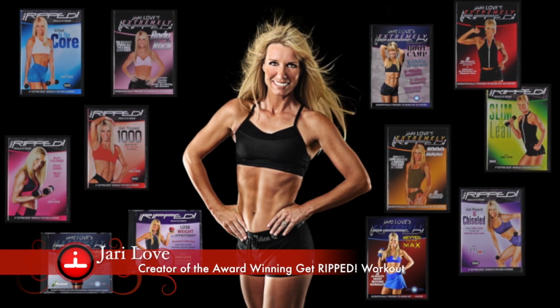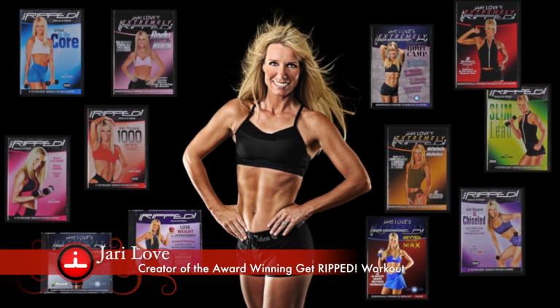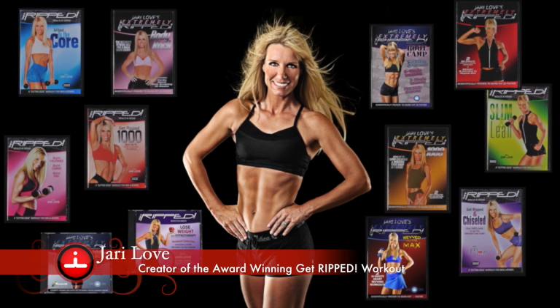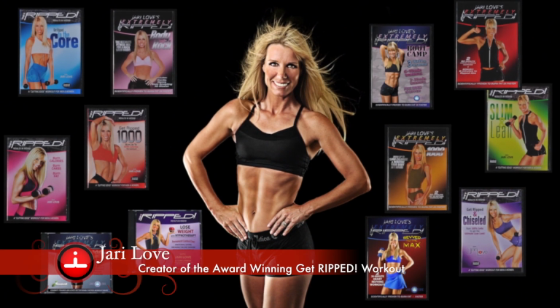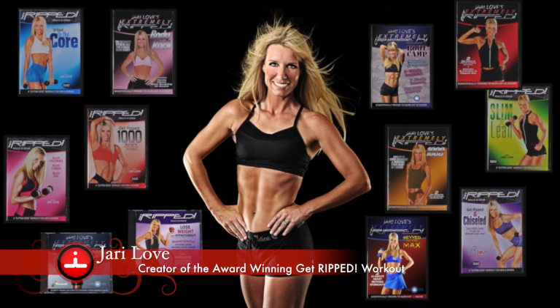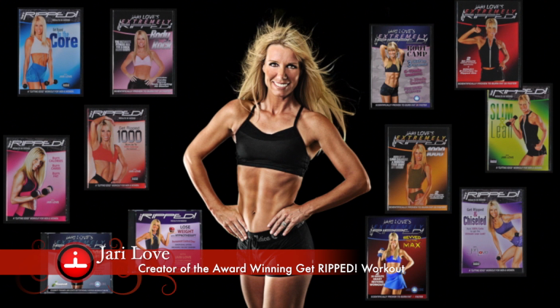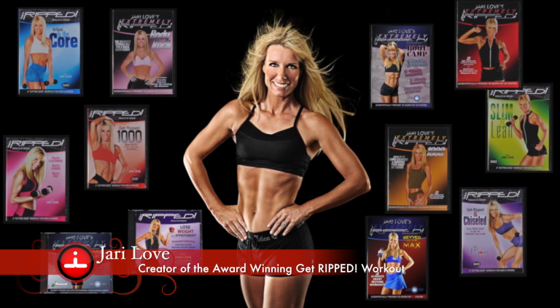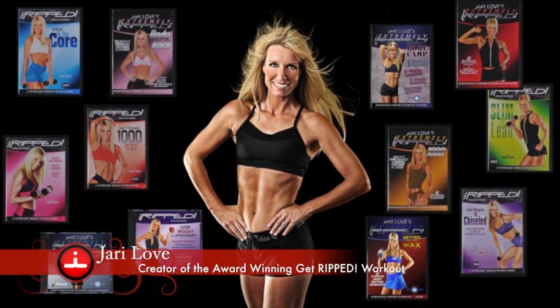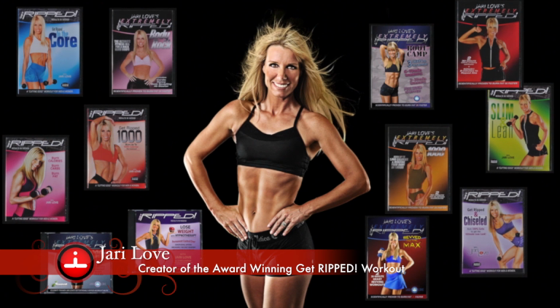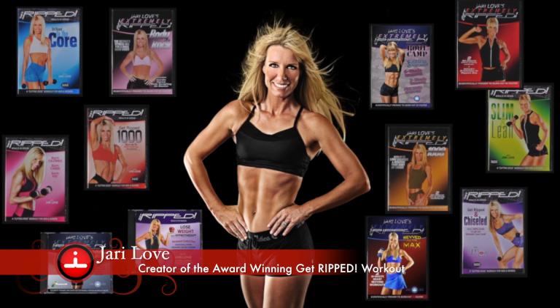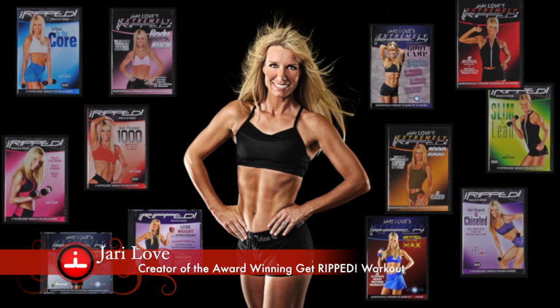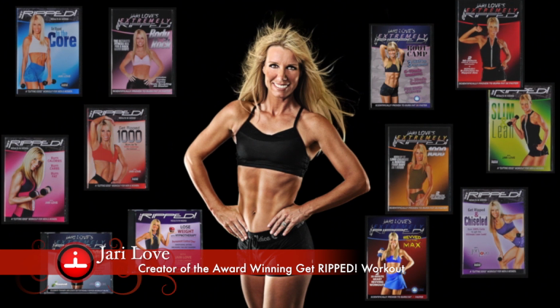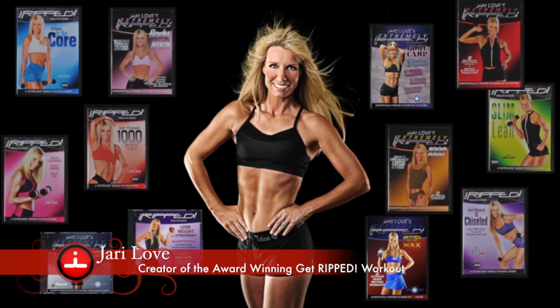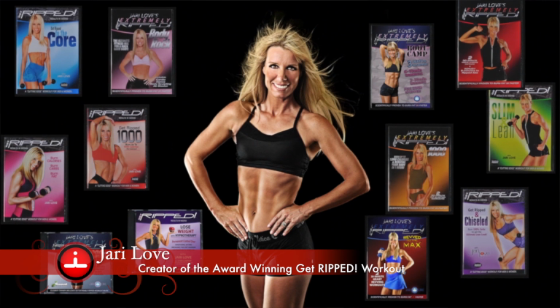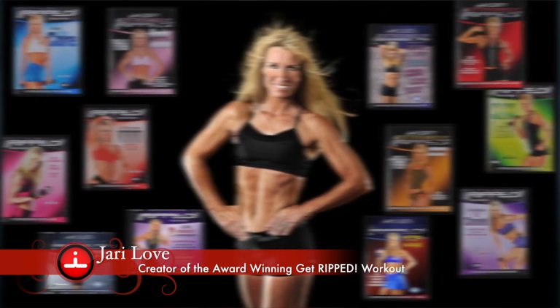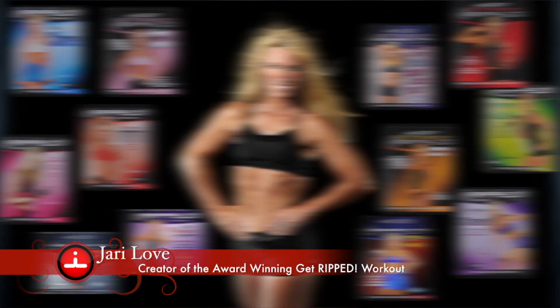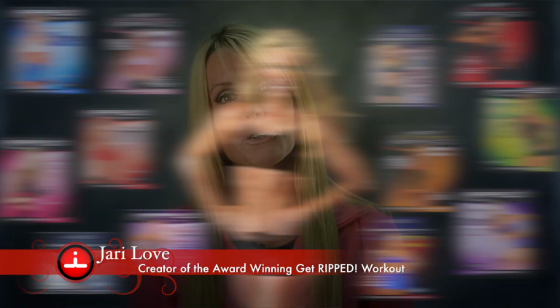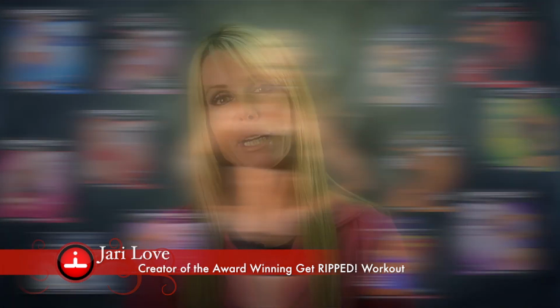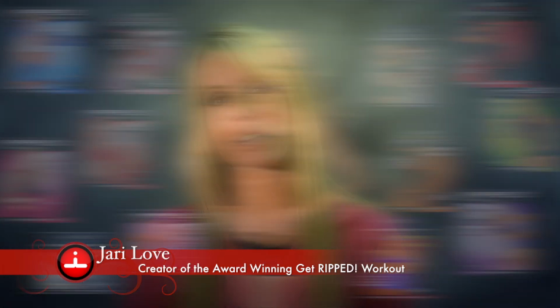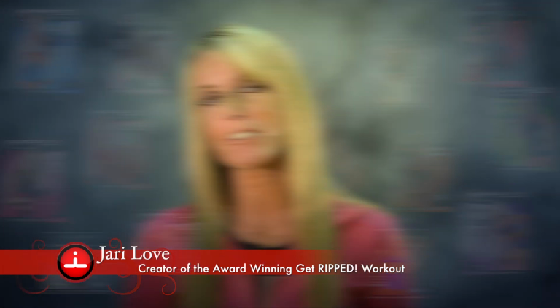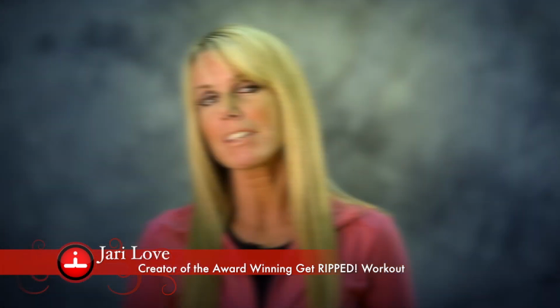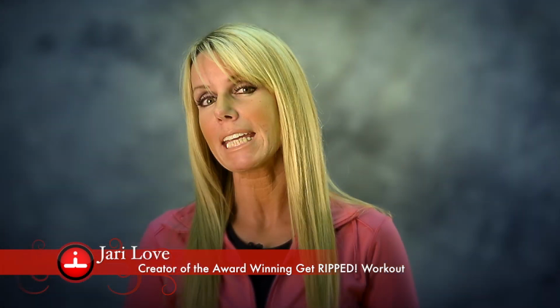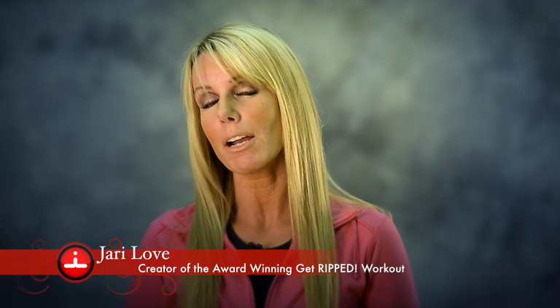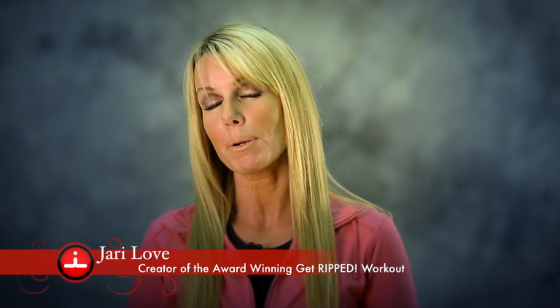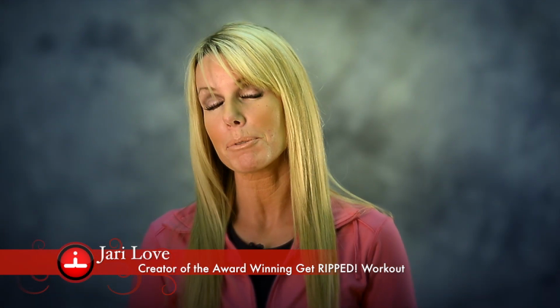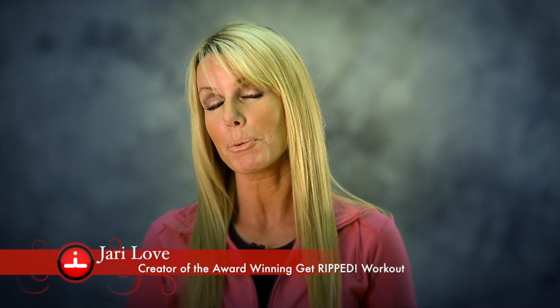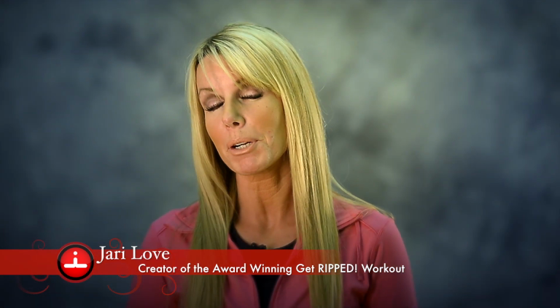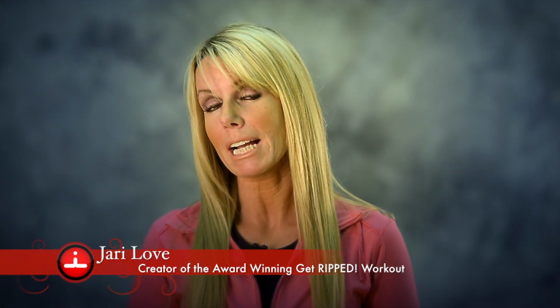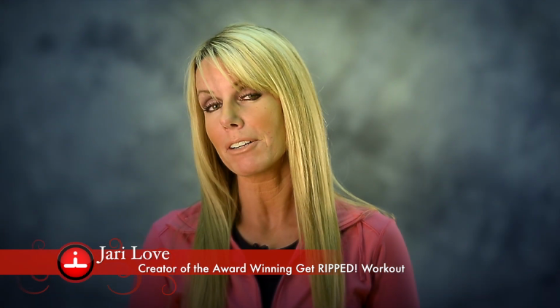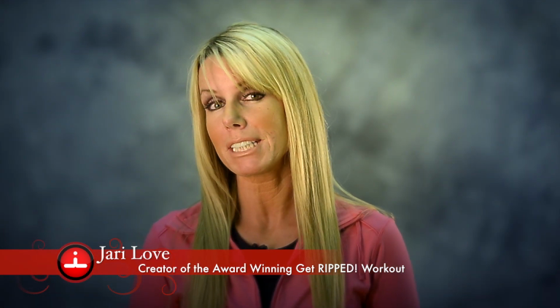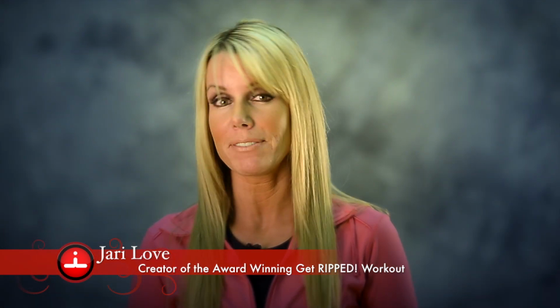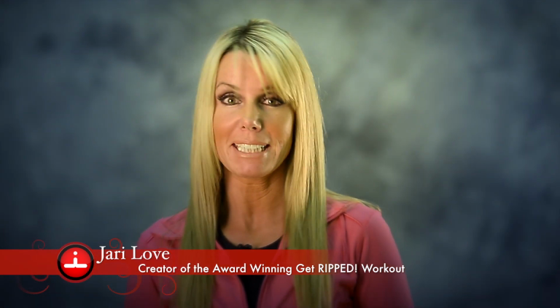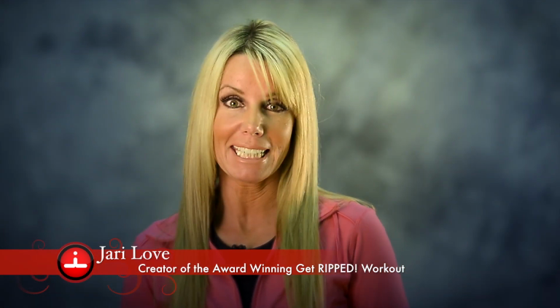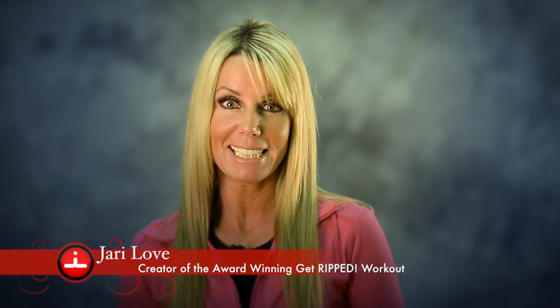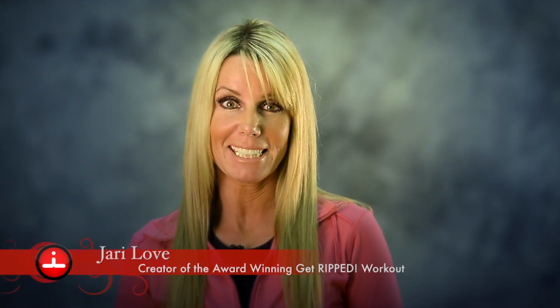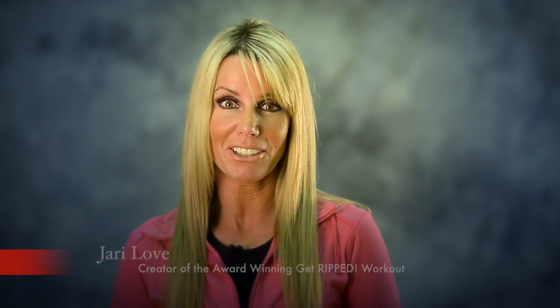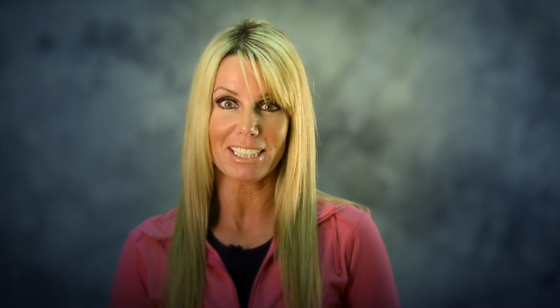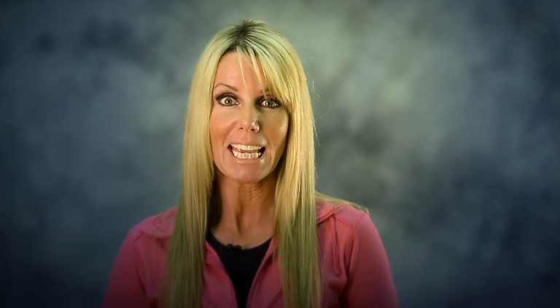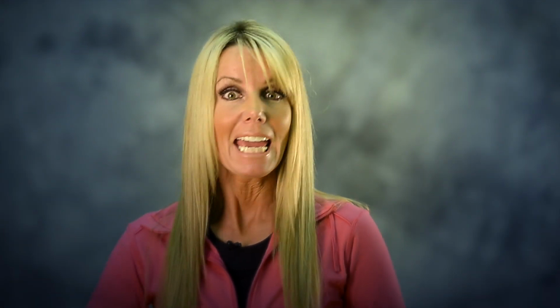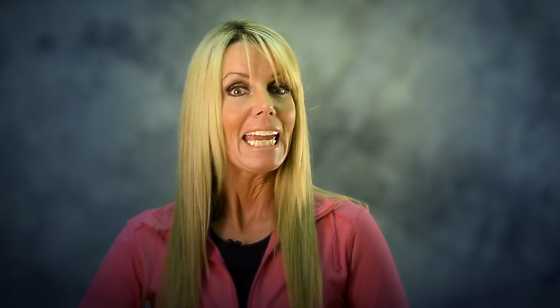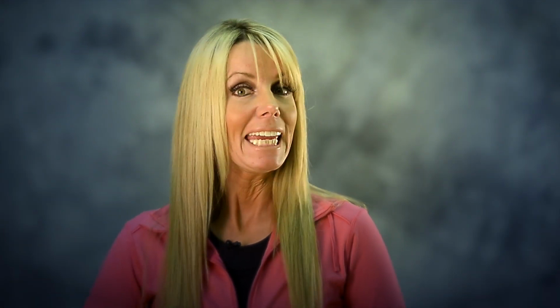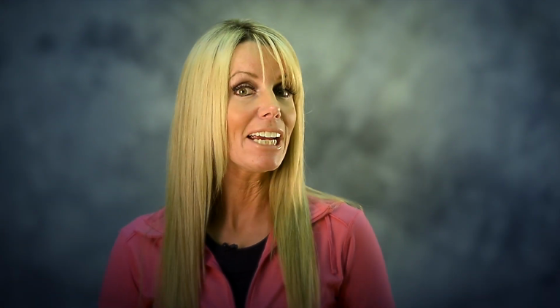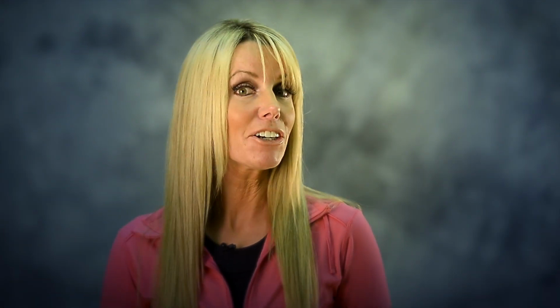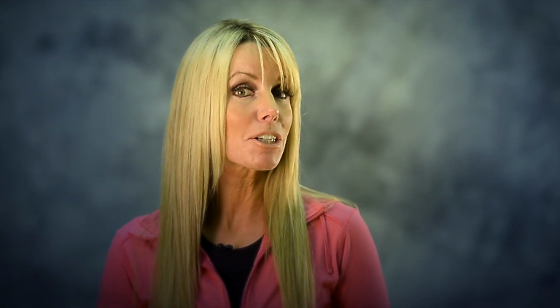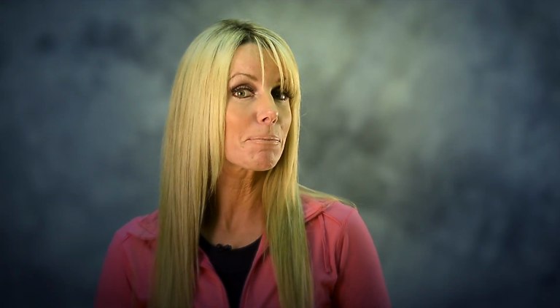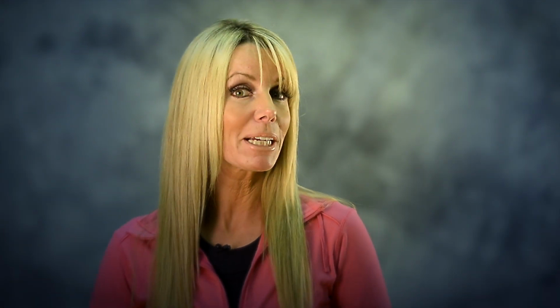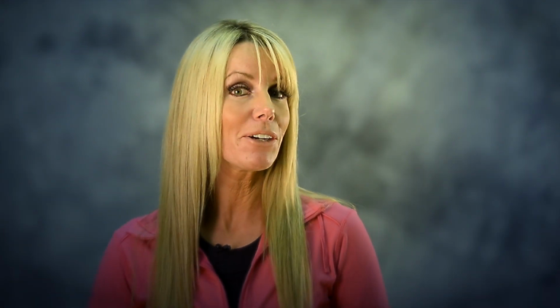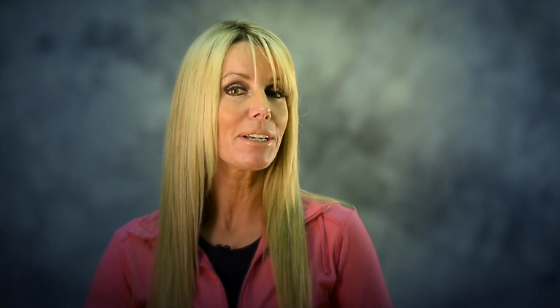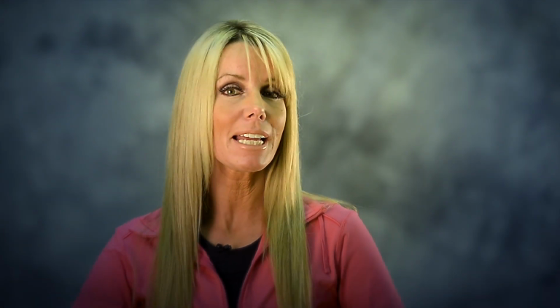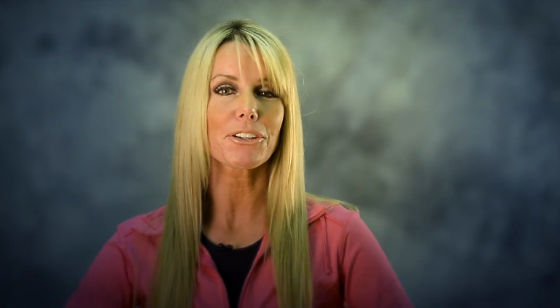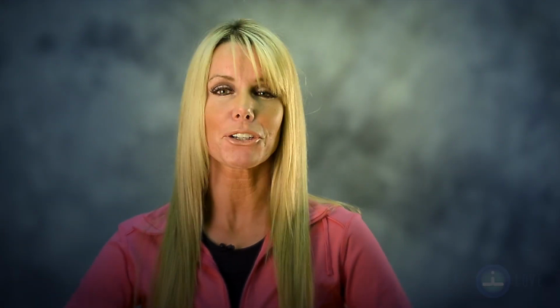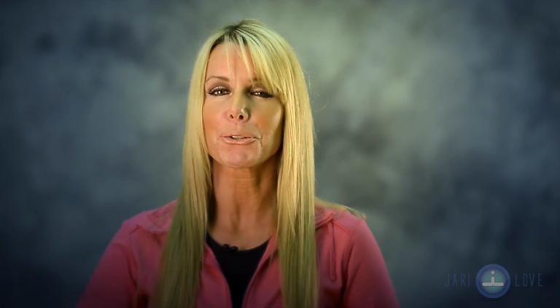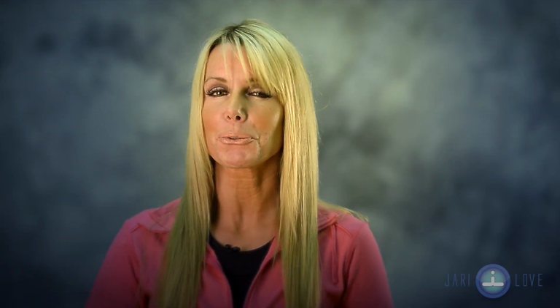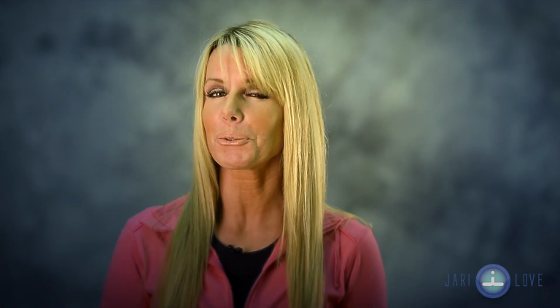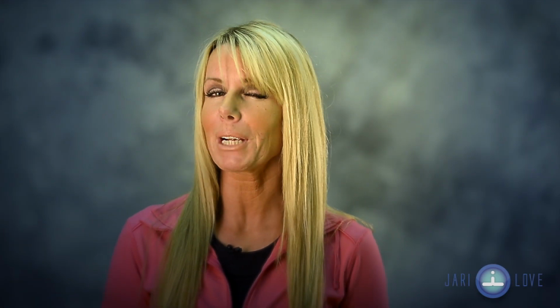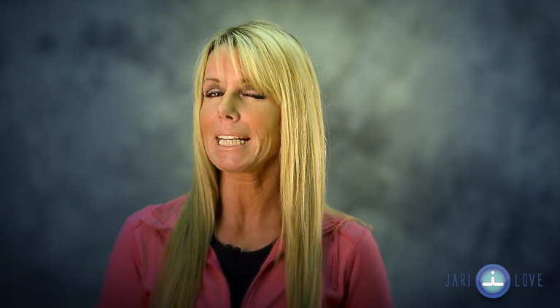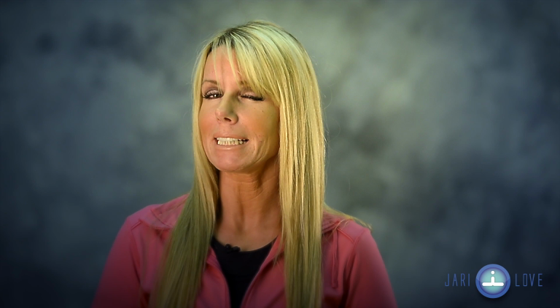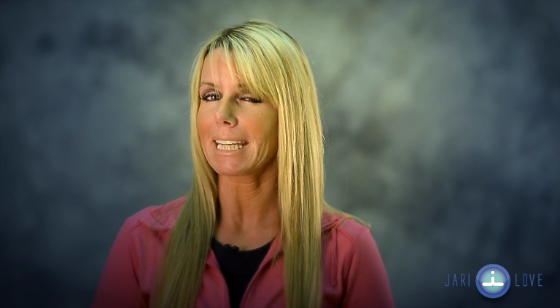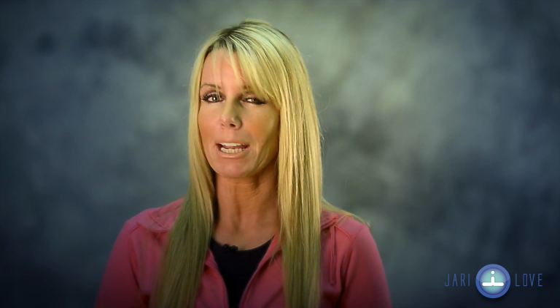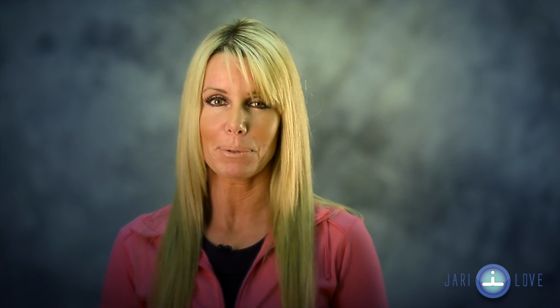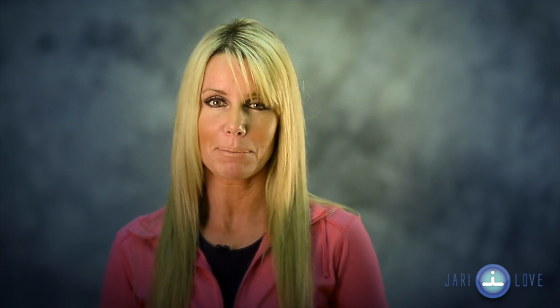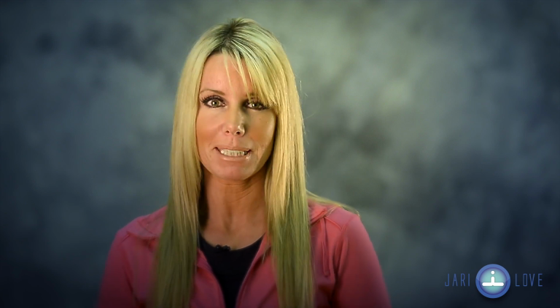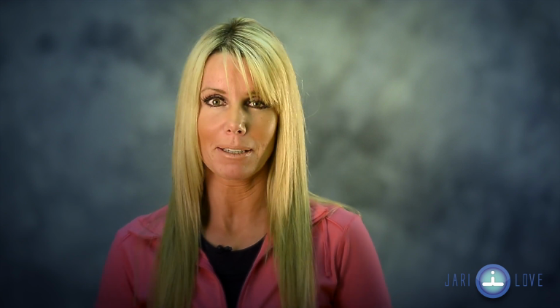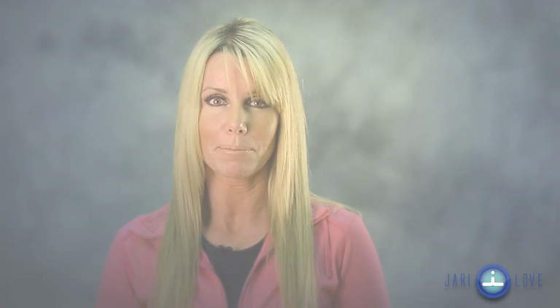Hi, my name is Jerry Love, creator of the Get Ripped Workout DVD series, here to bring you another great Get Ripped tip.